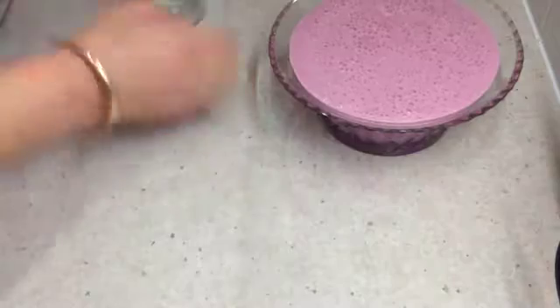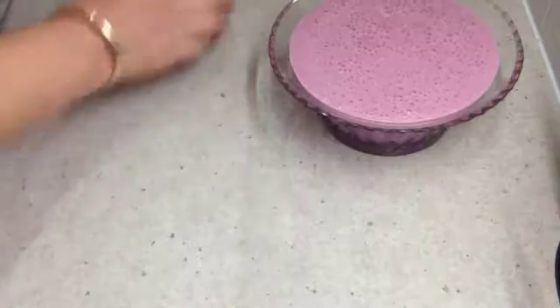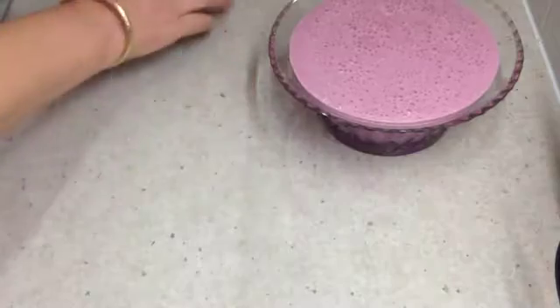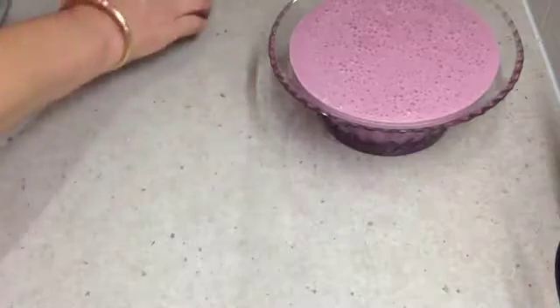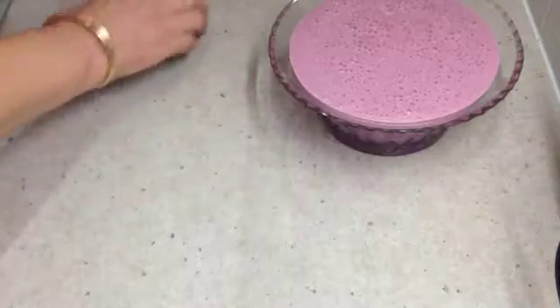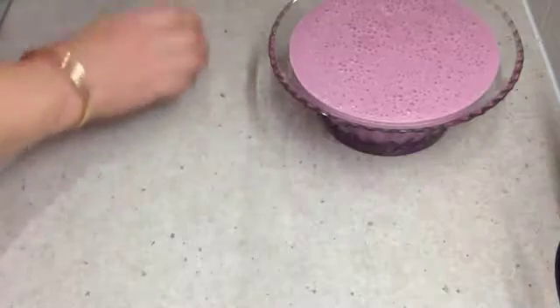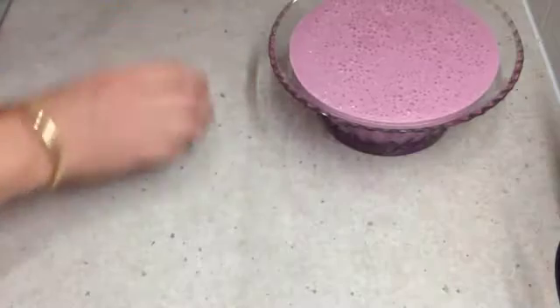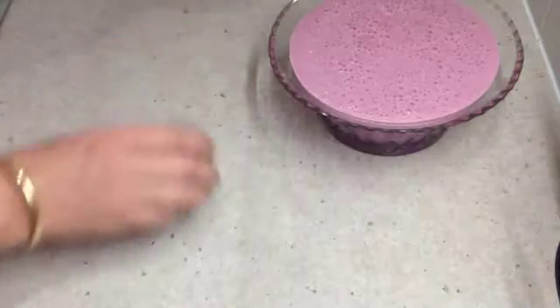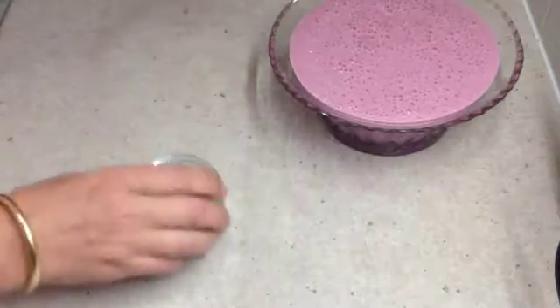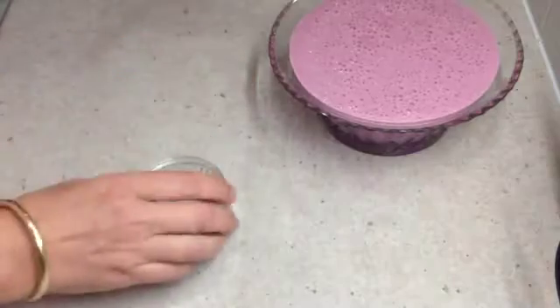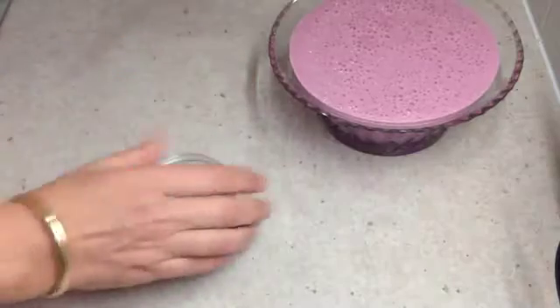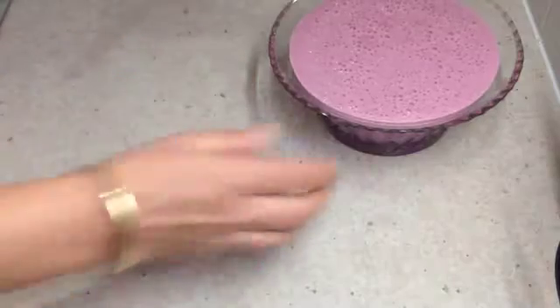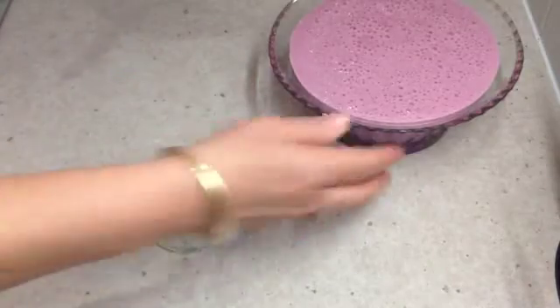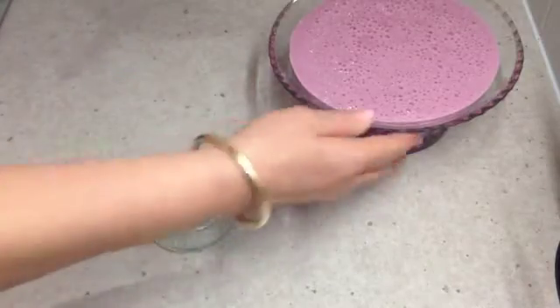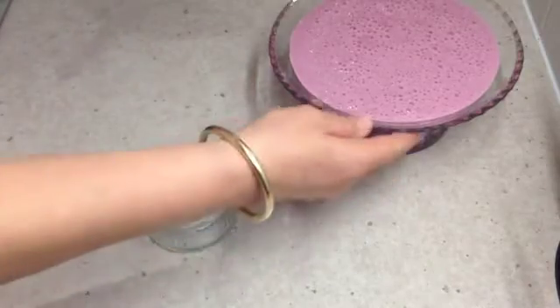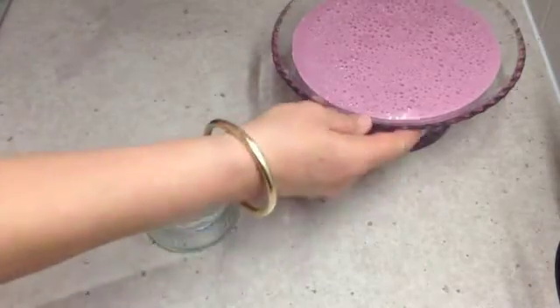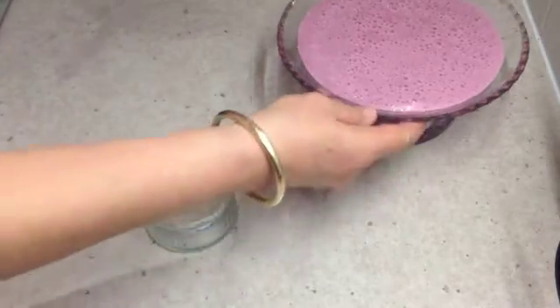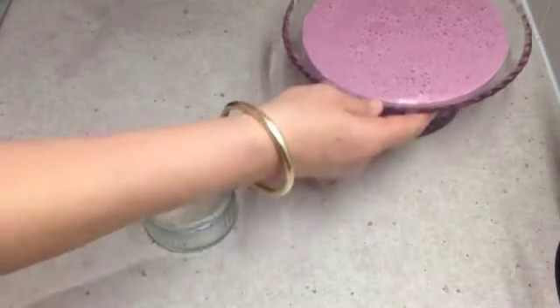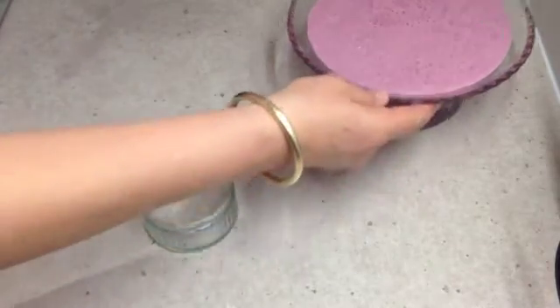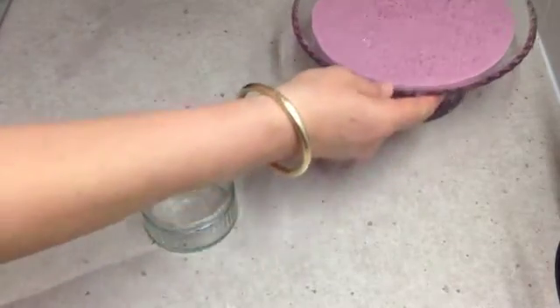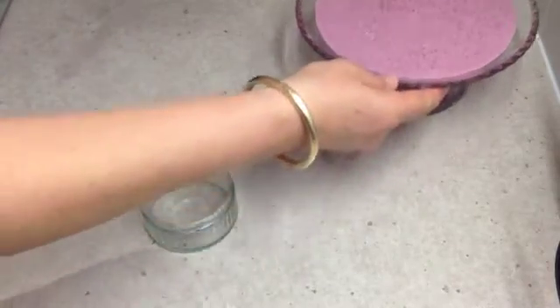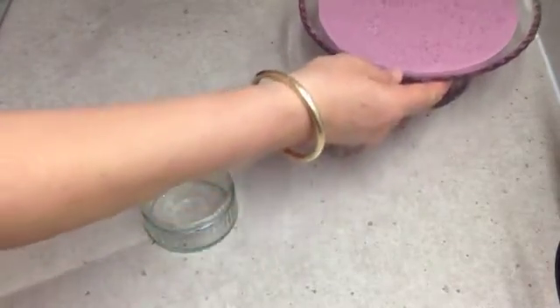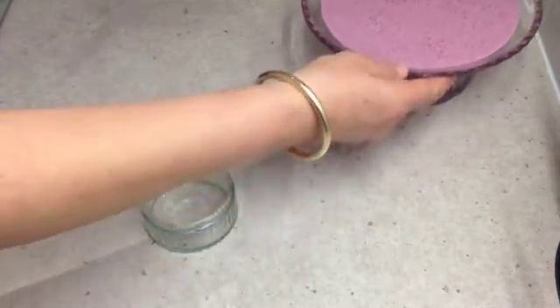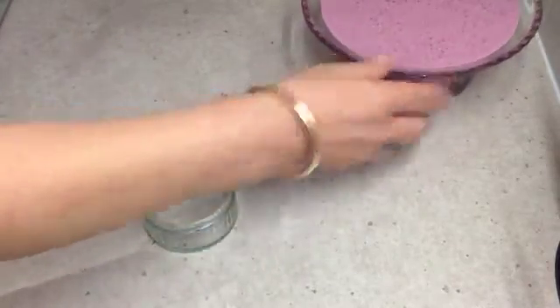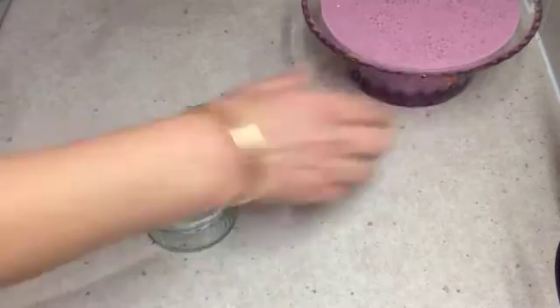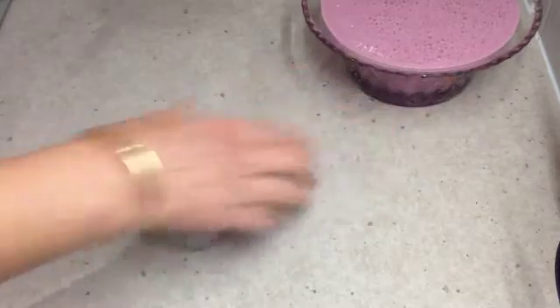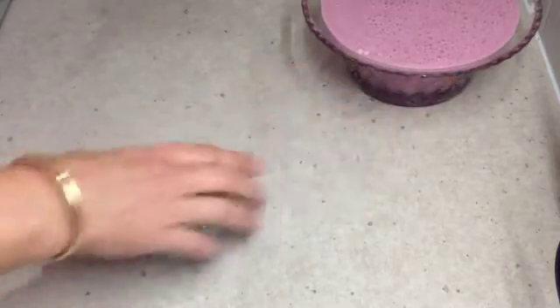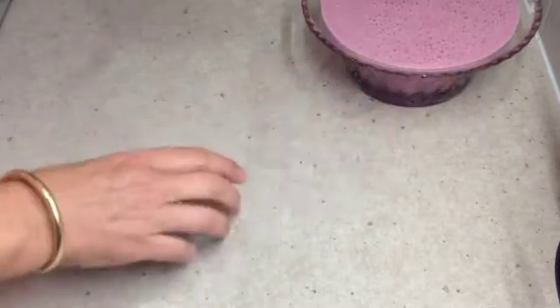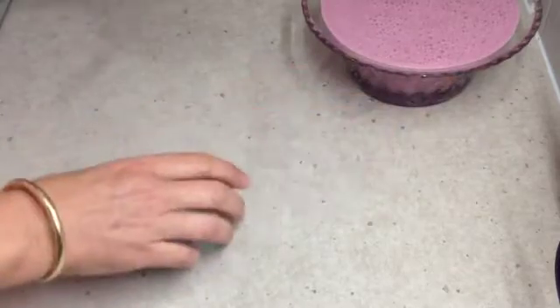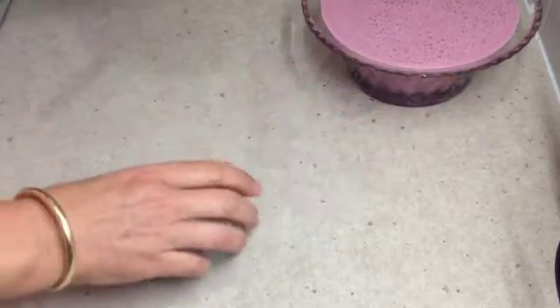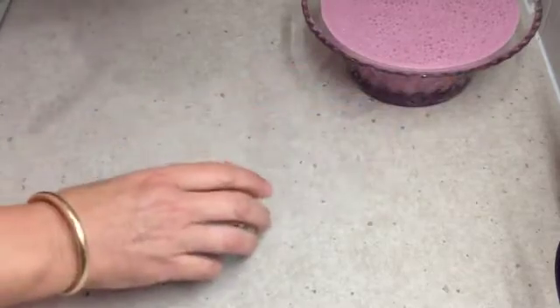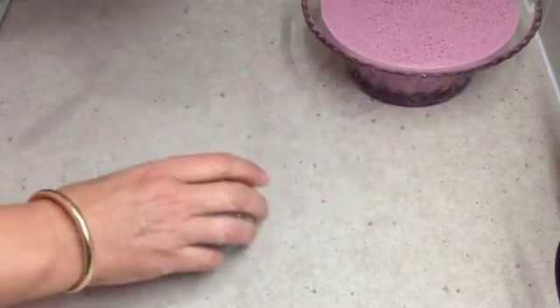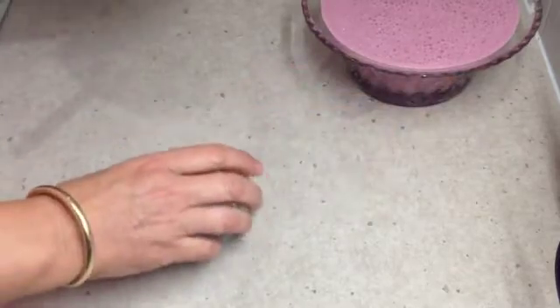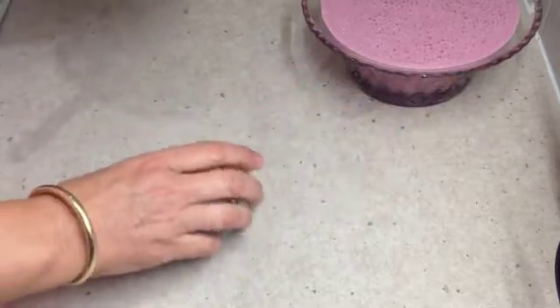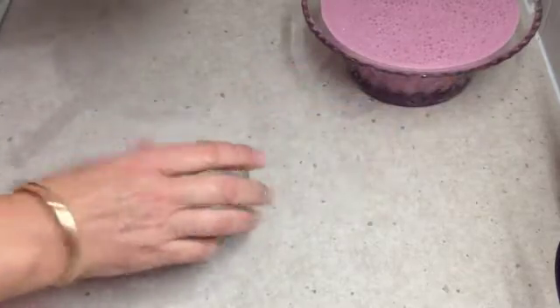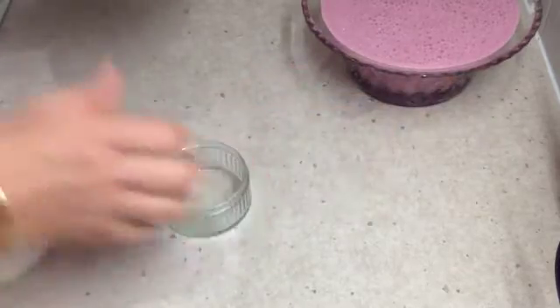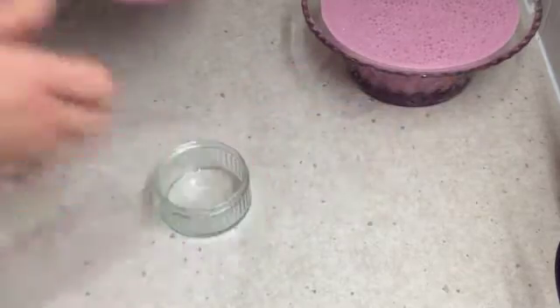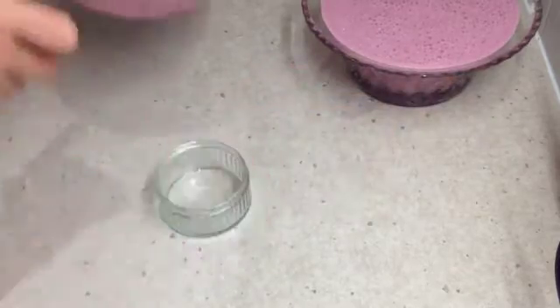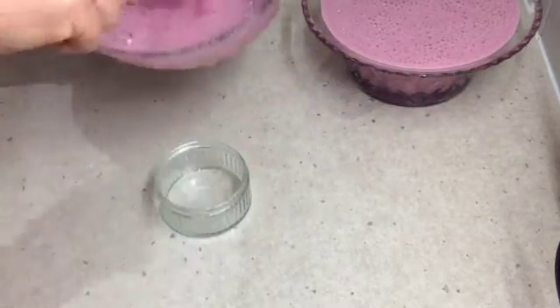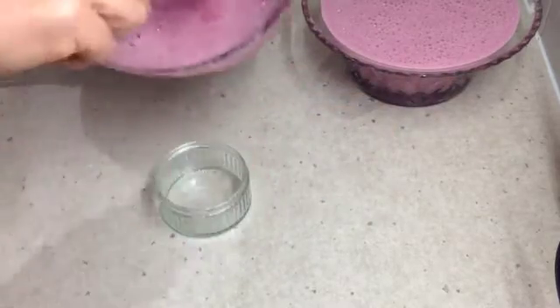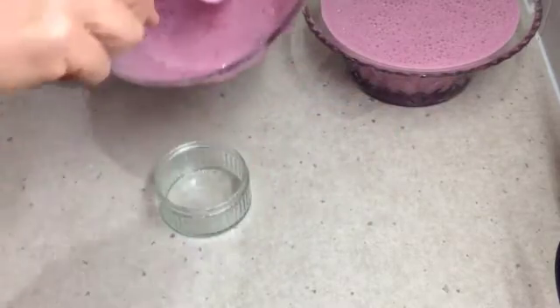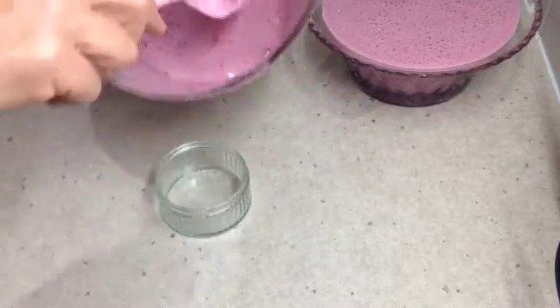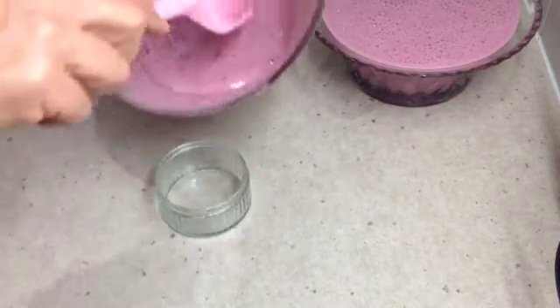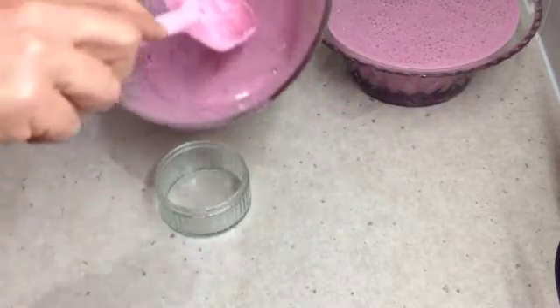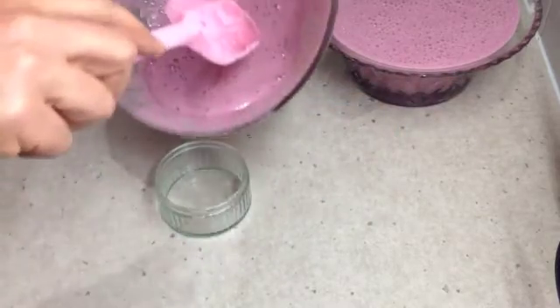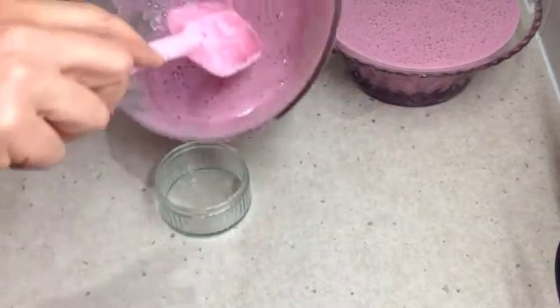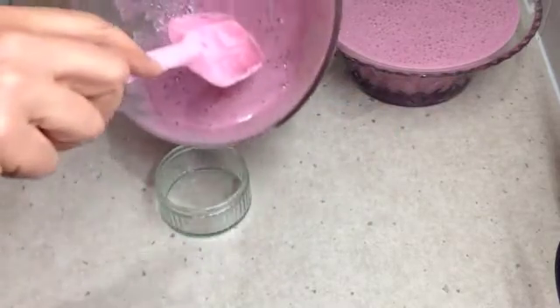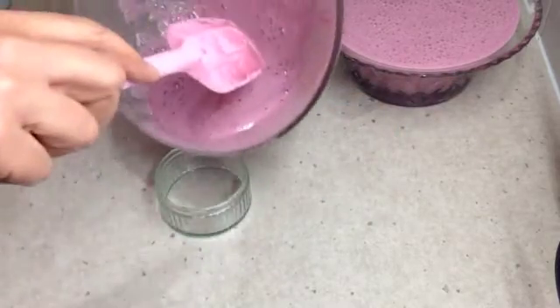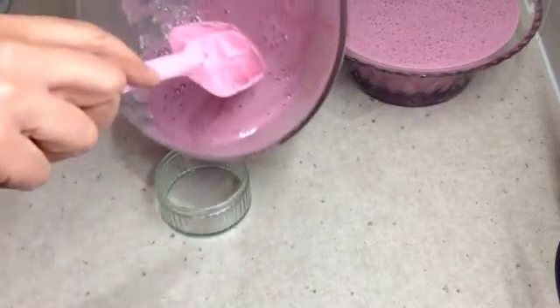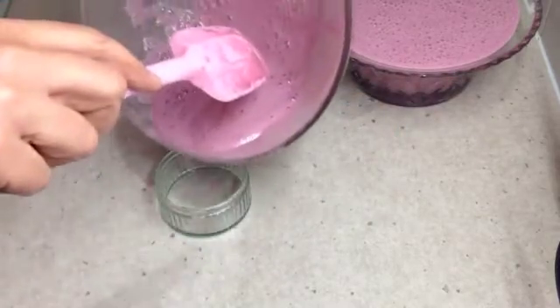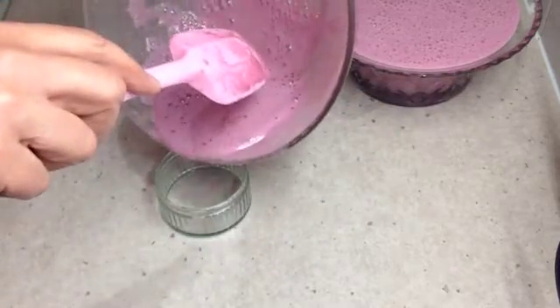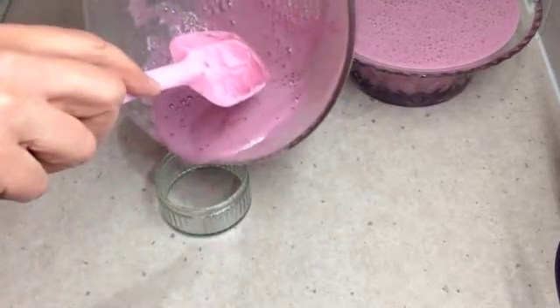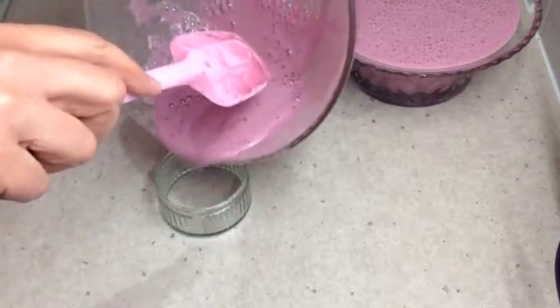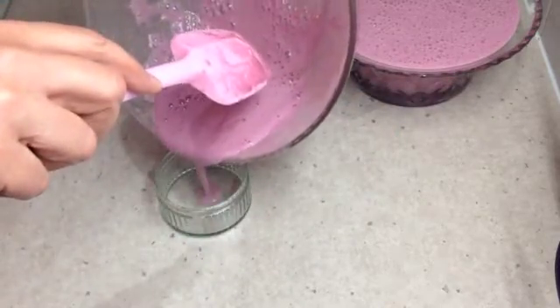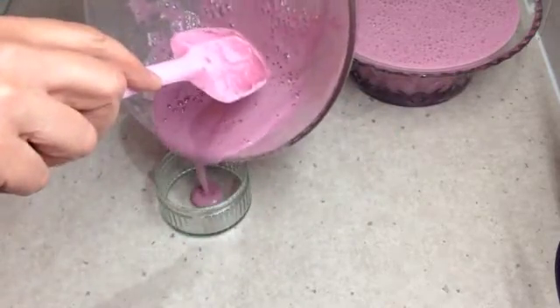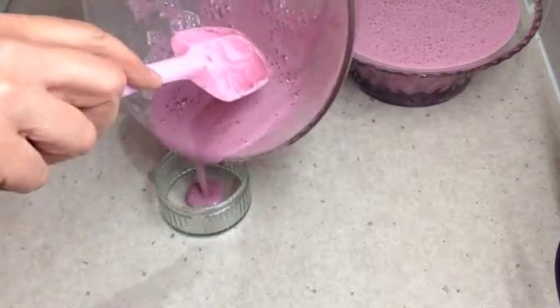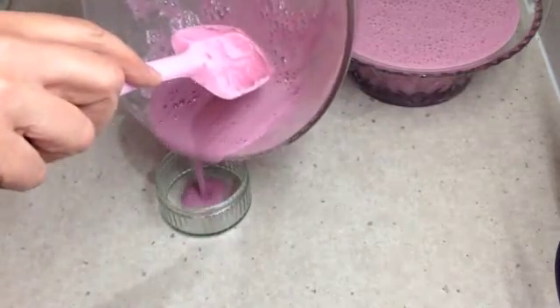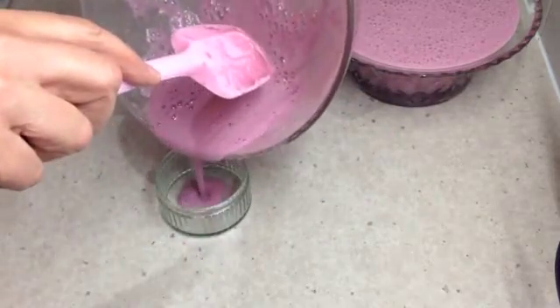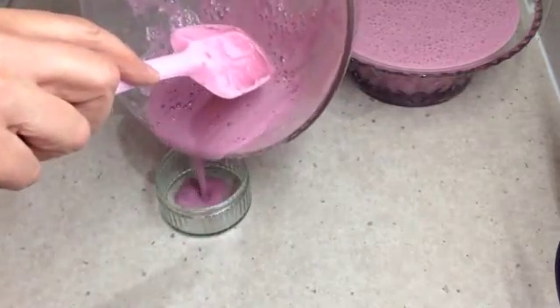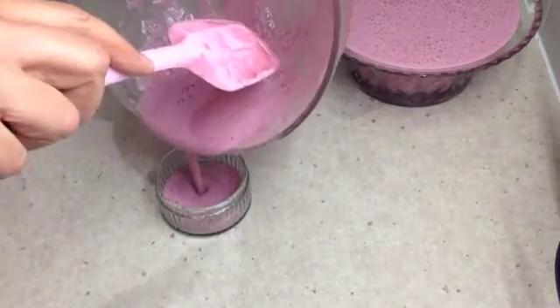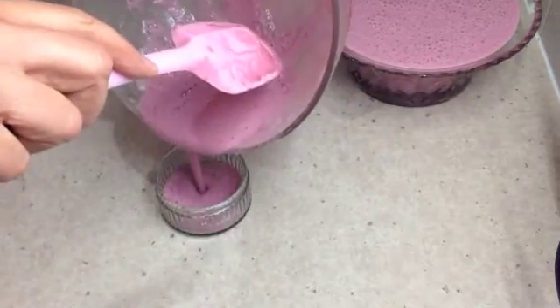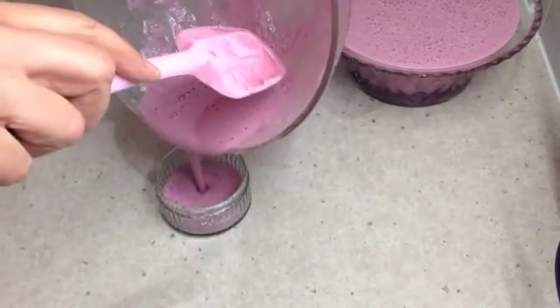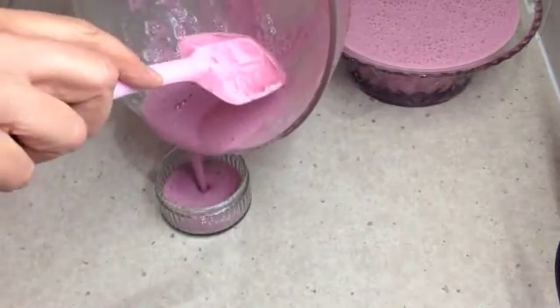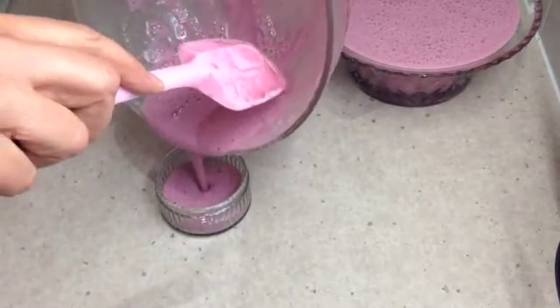And just for an individual serve — a different serving suggestion — we're just going to pour some into a little jar.